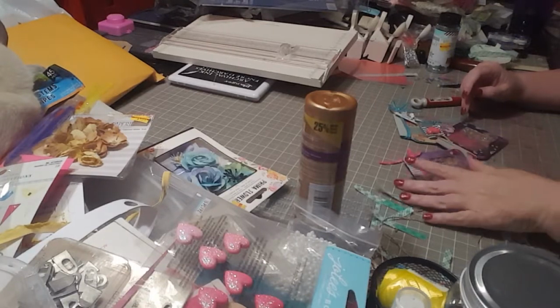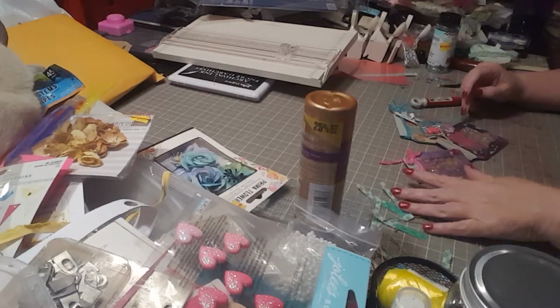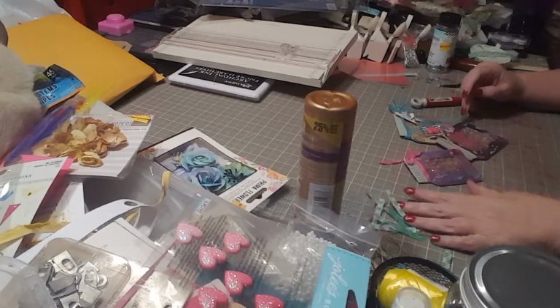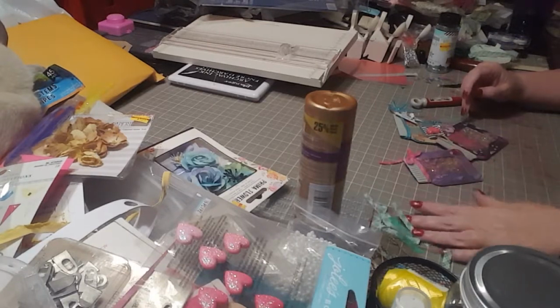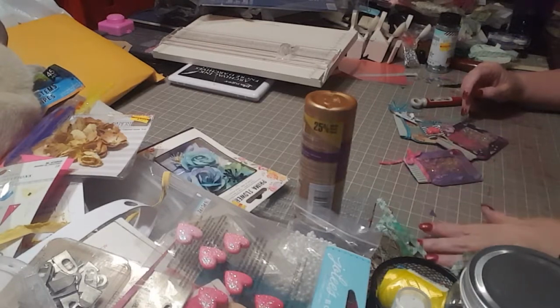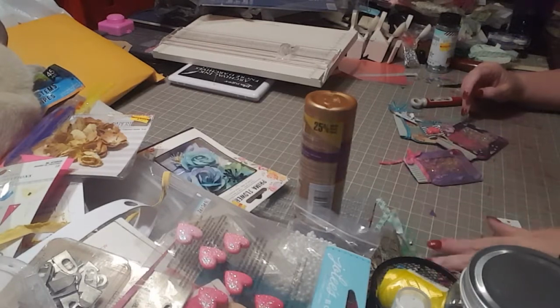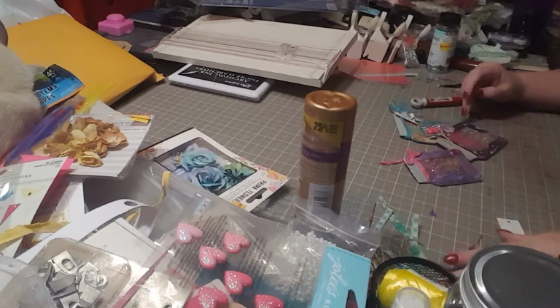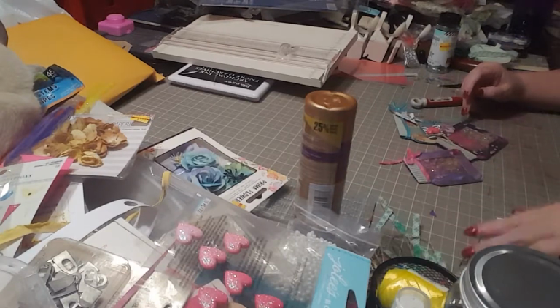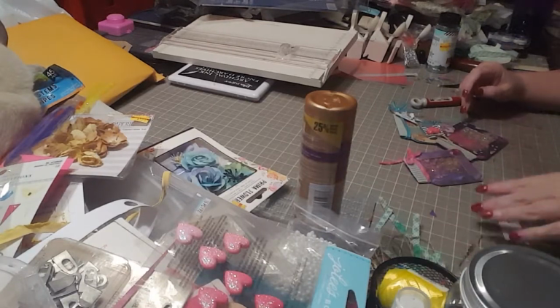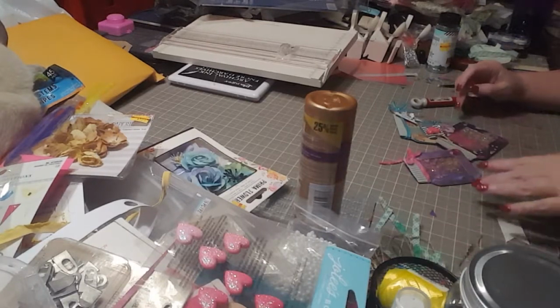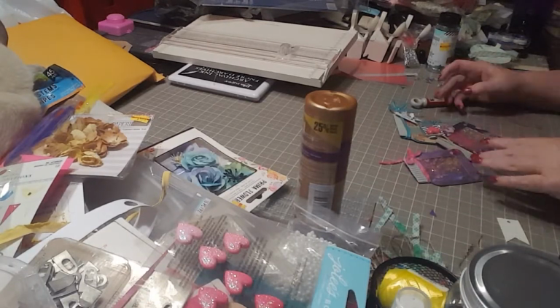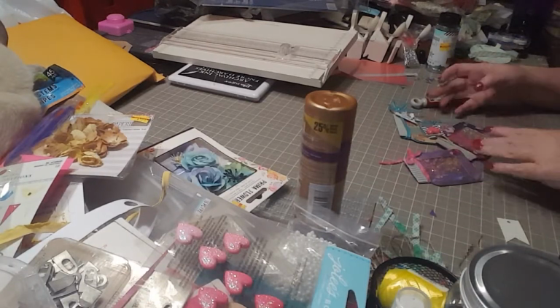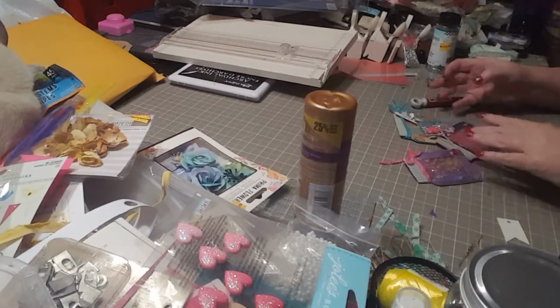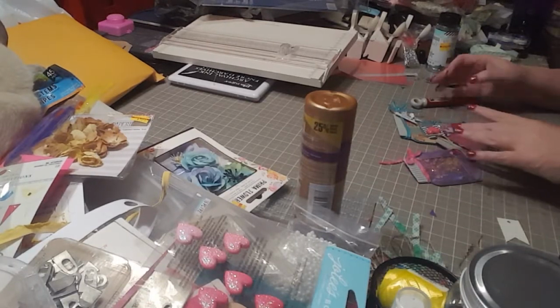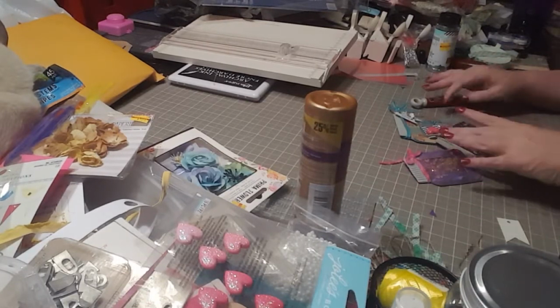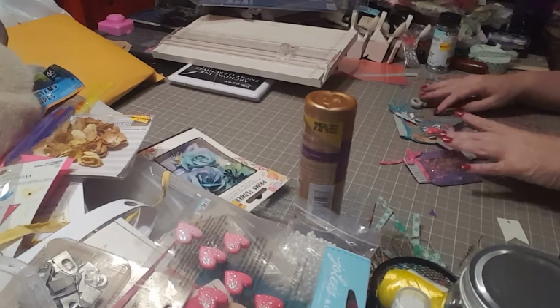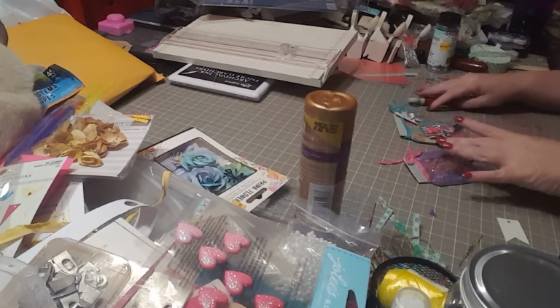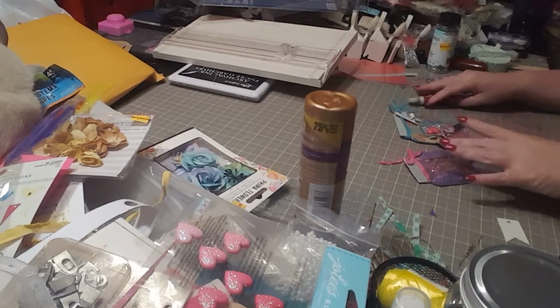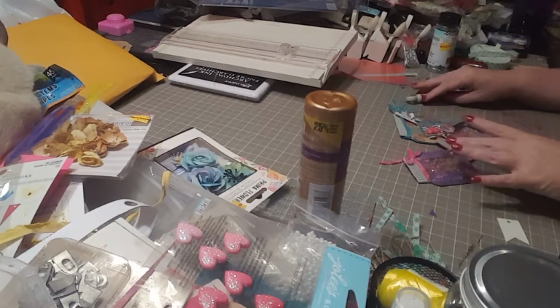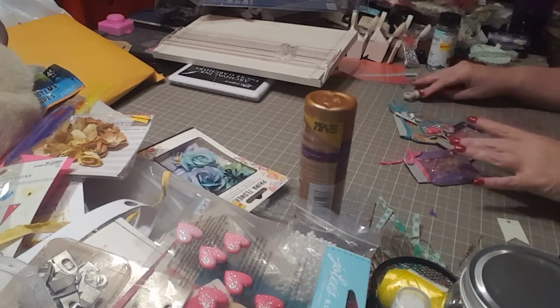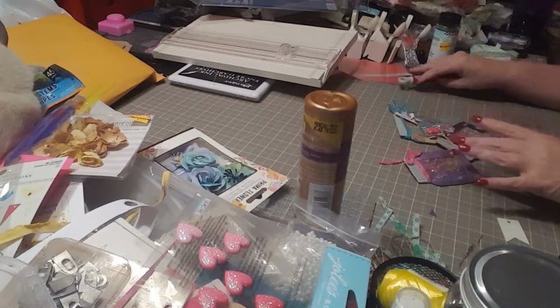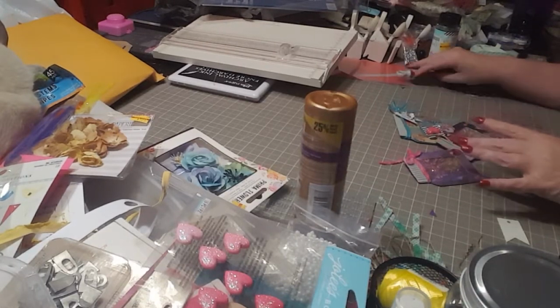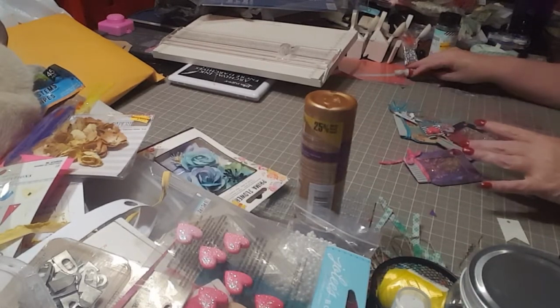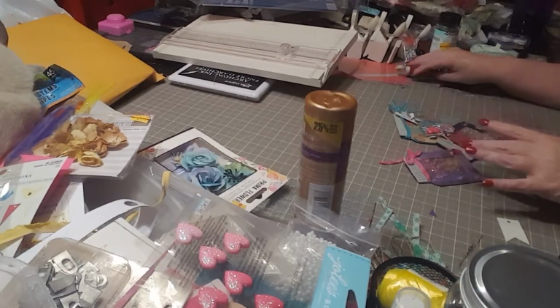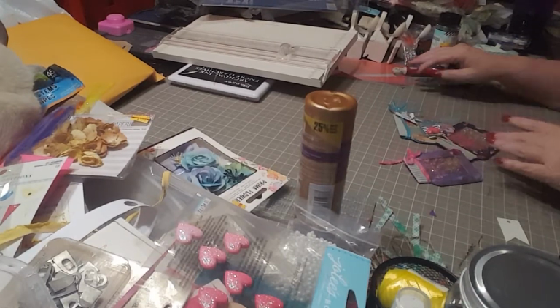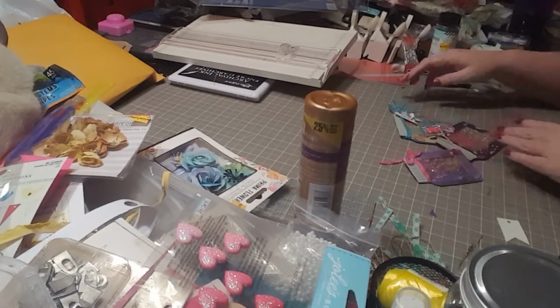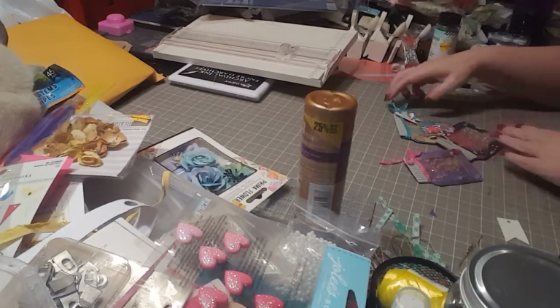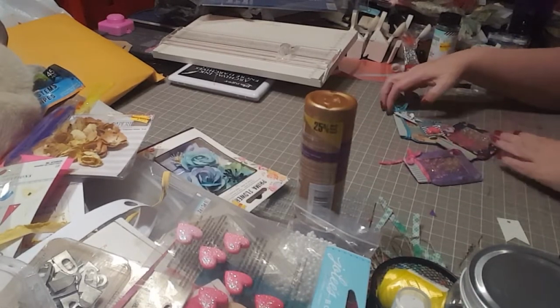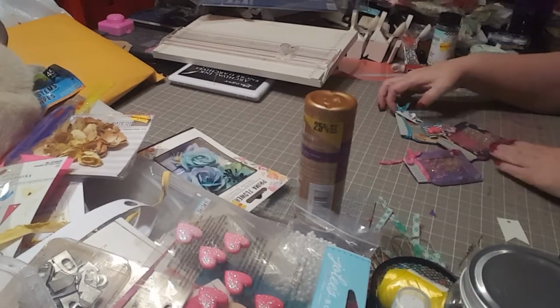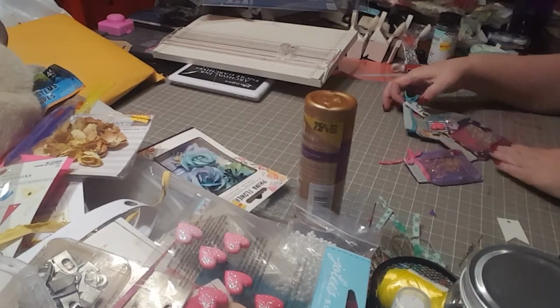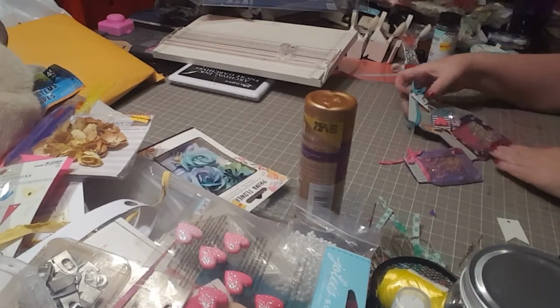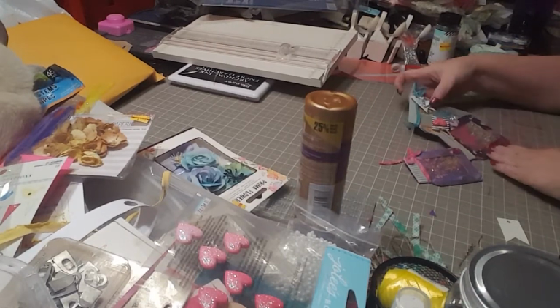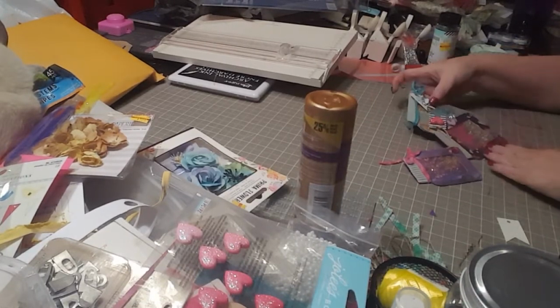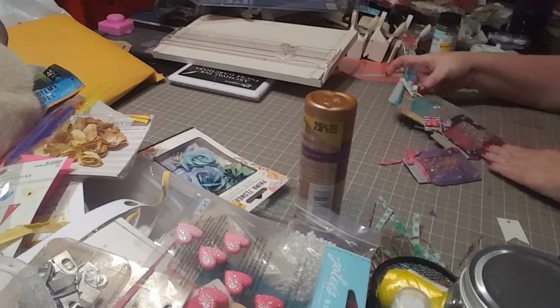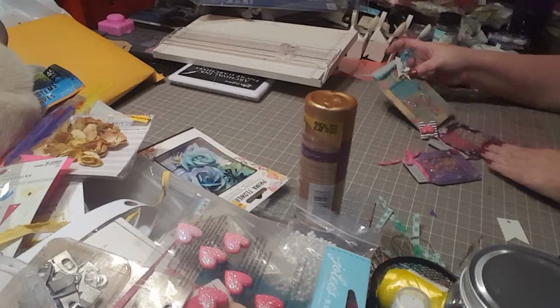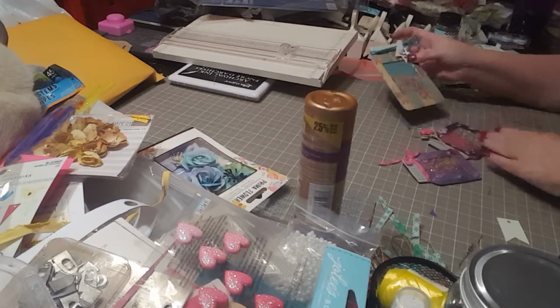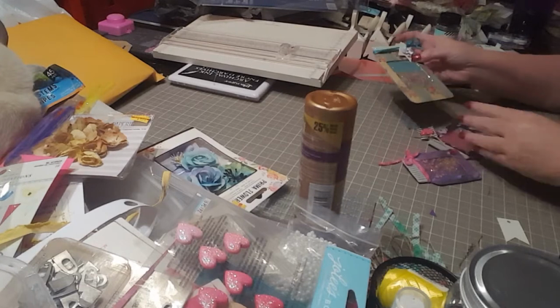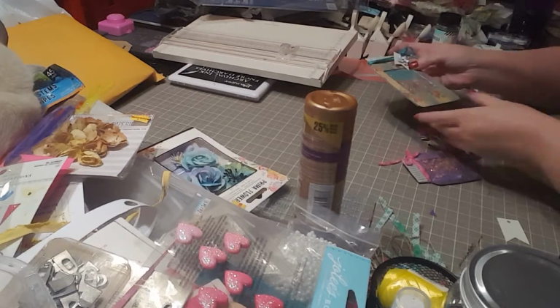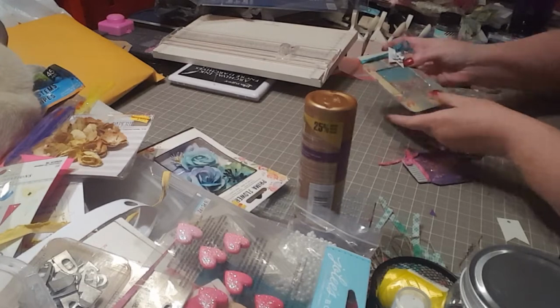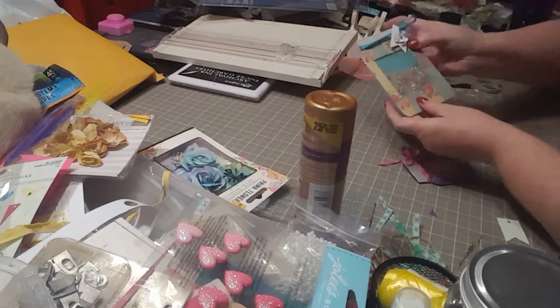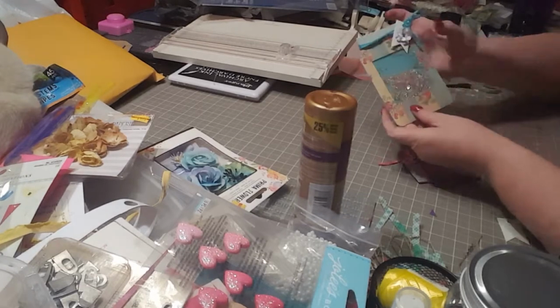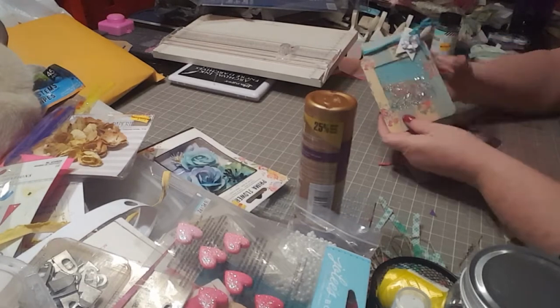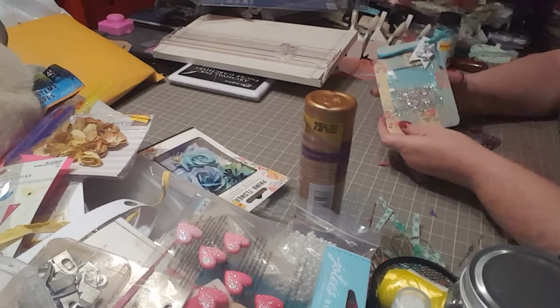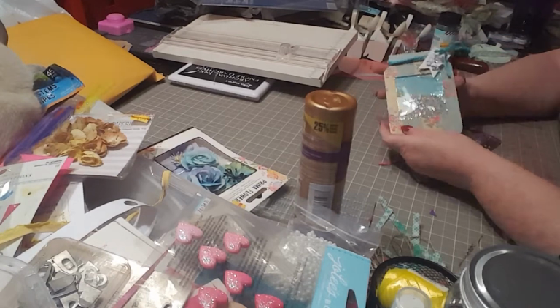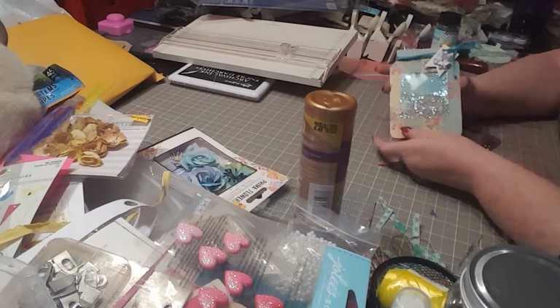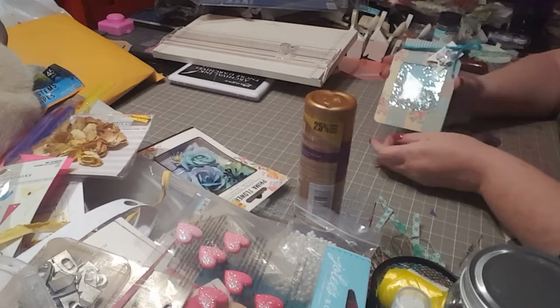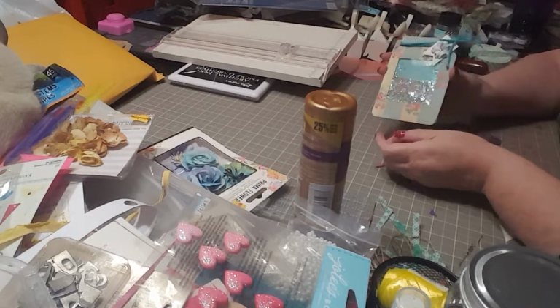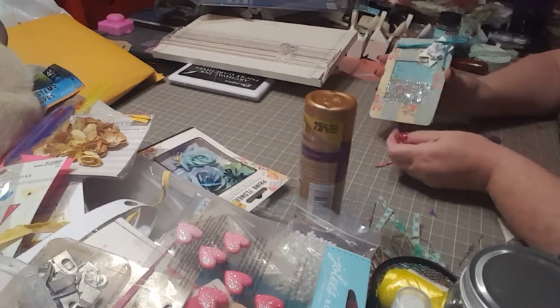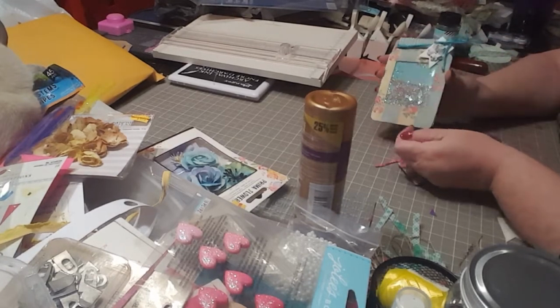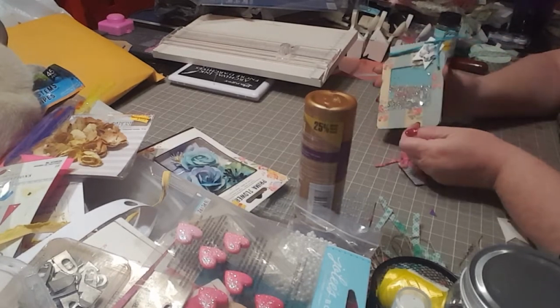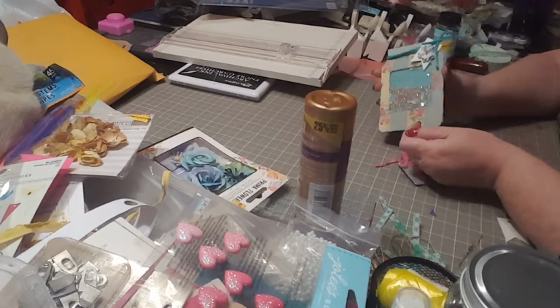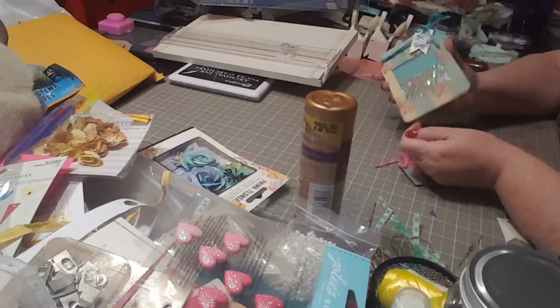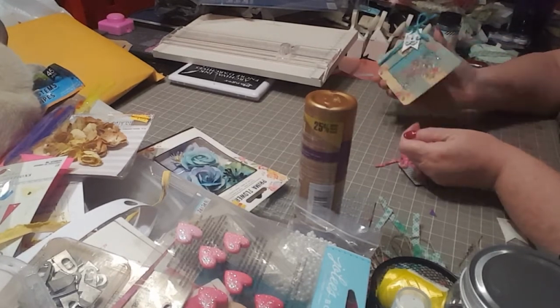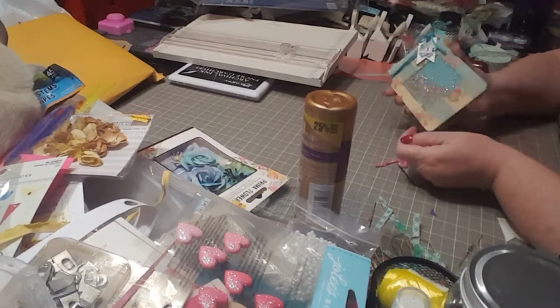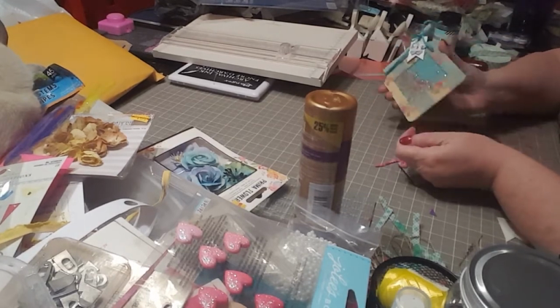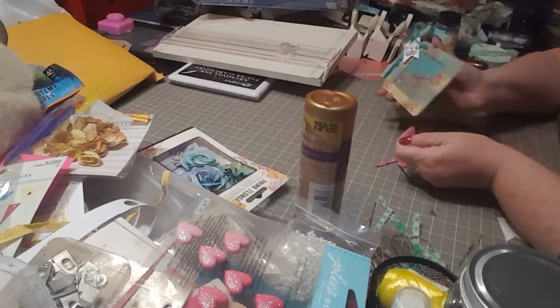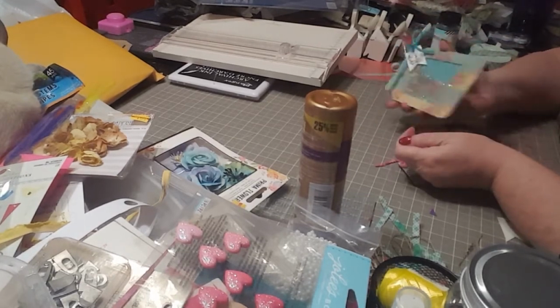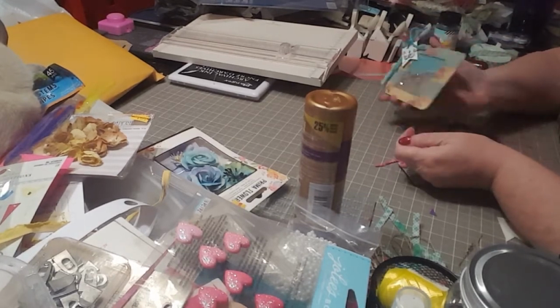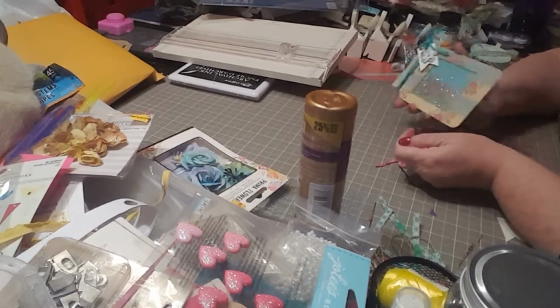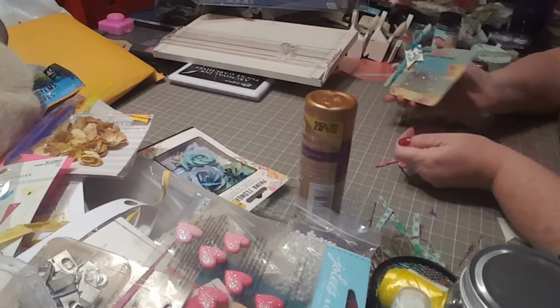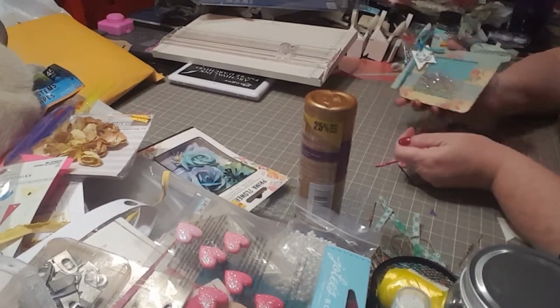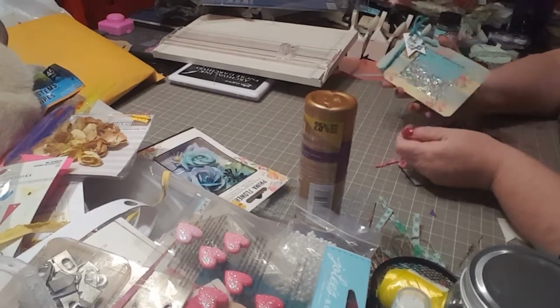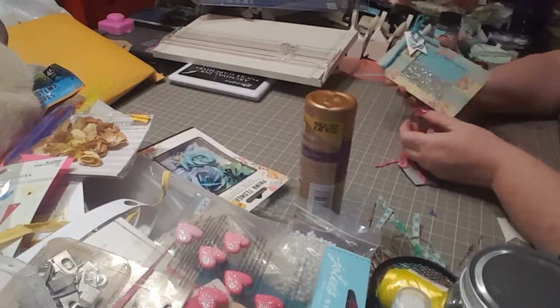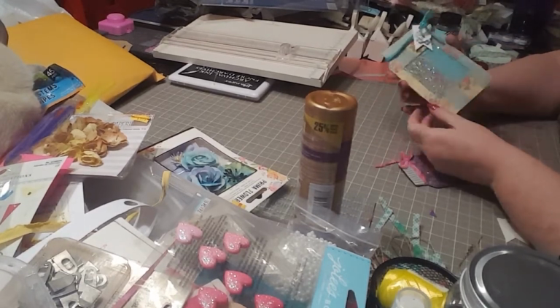Hello crafty friends. Today I'm going to show you how to make some of these little mason jar shakers.